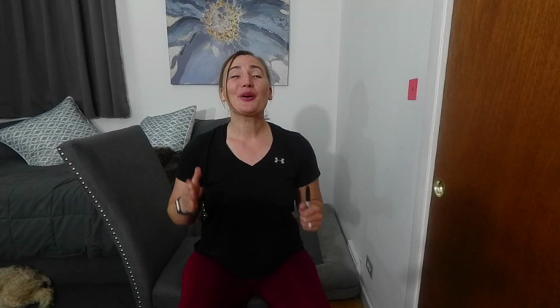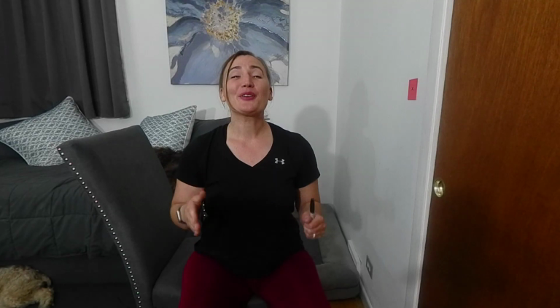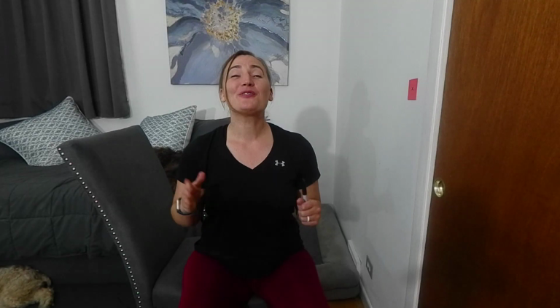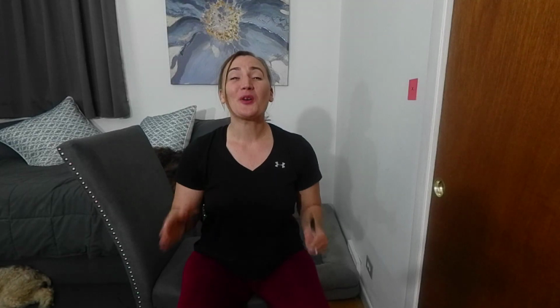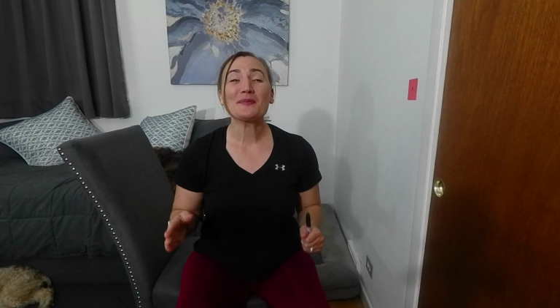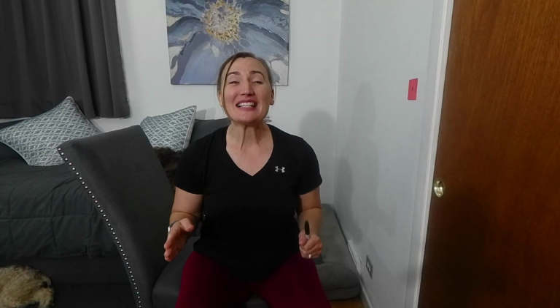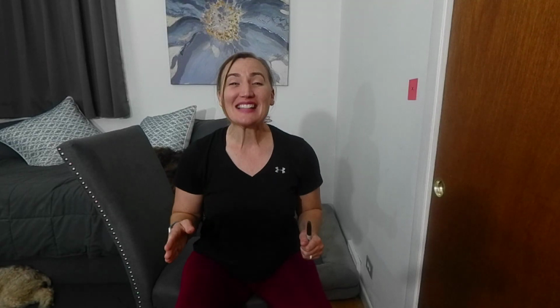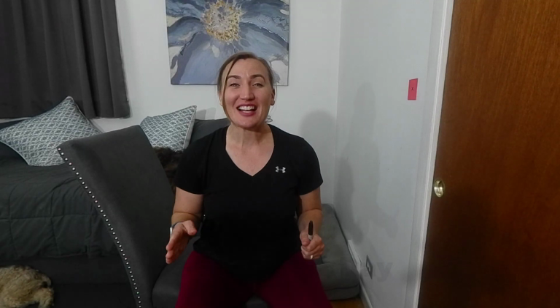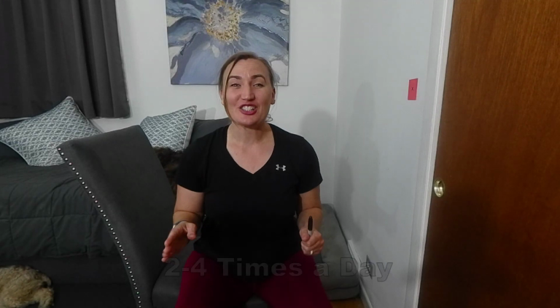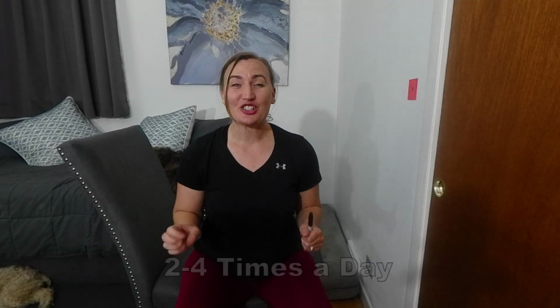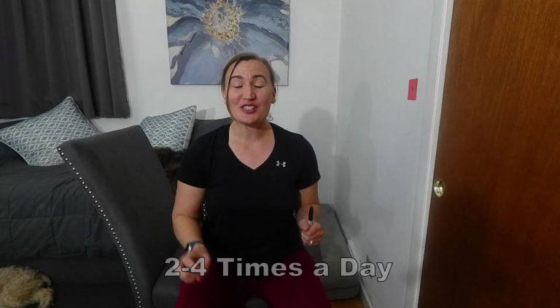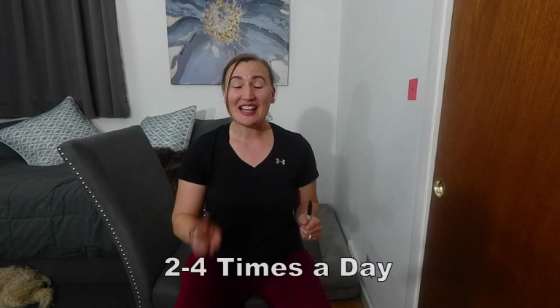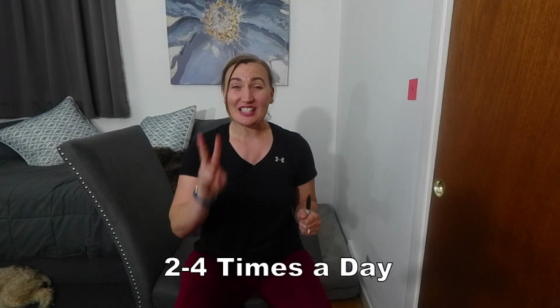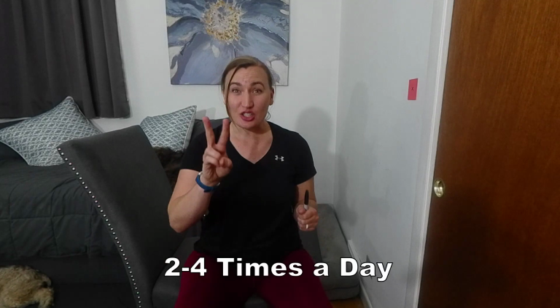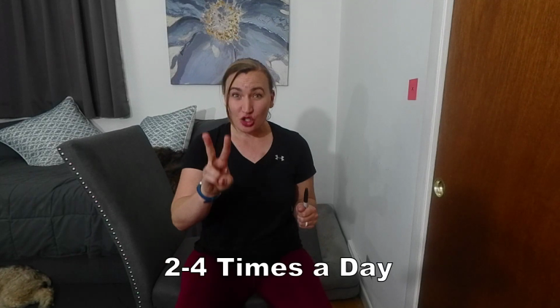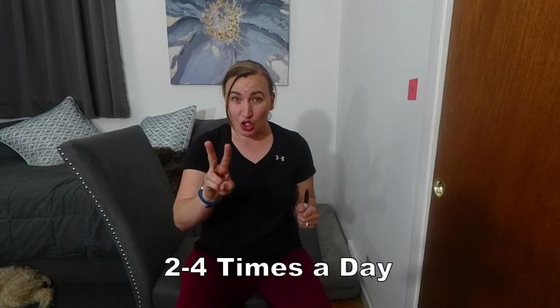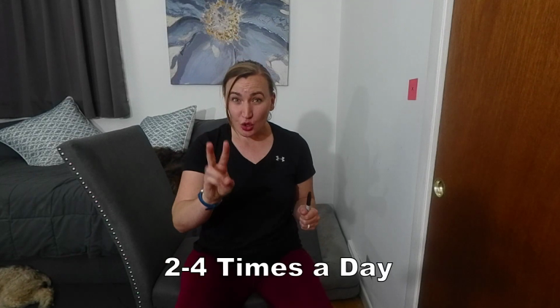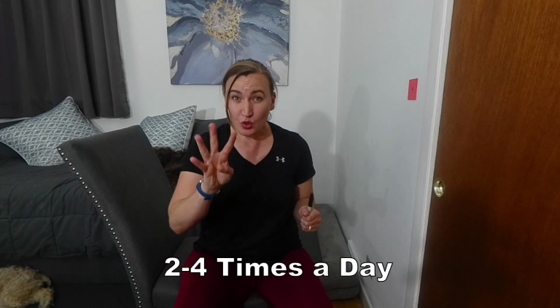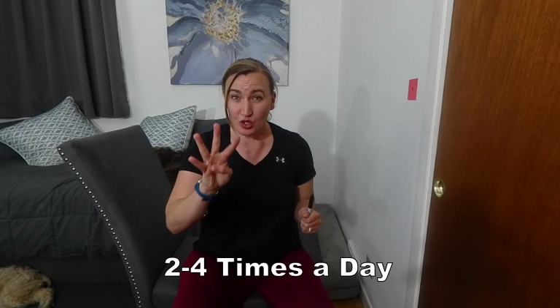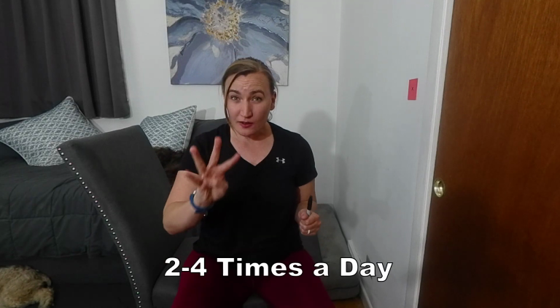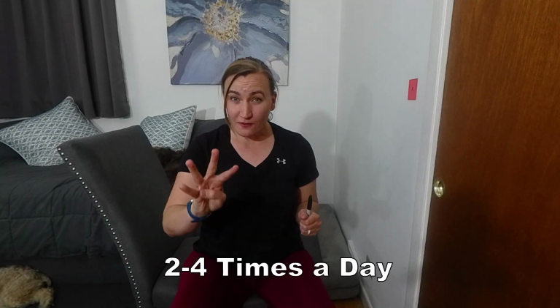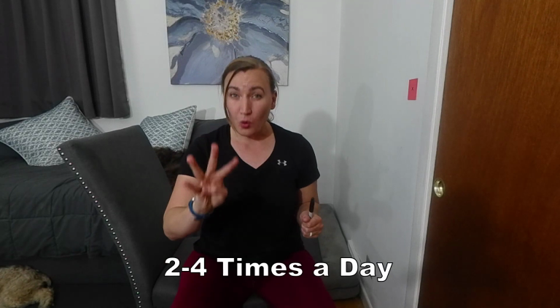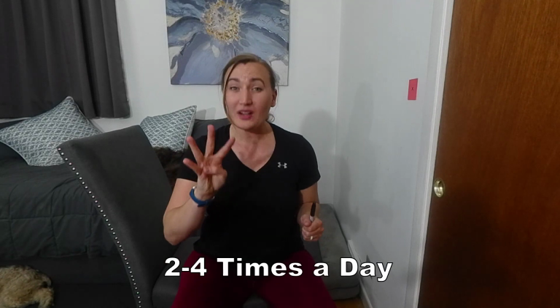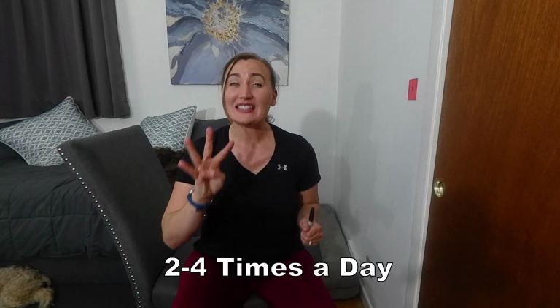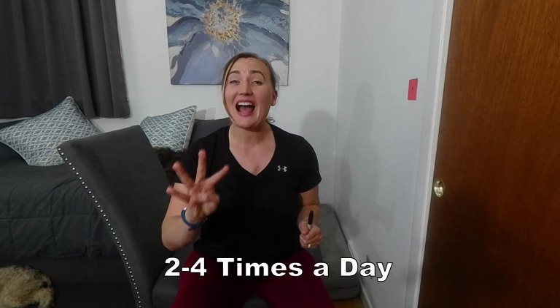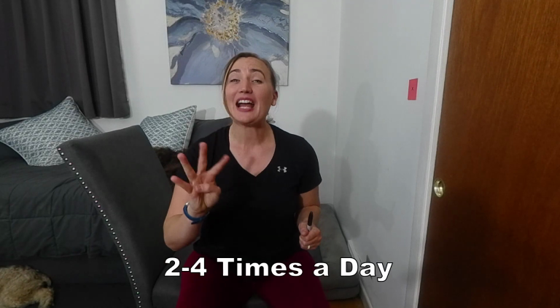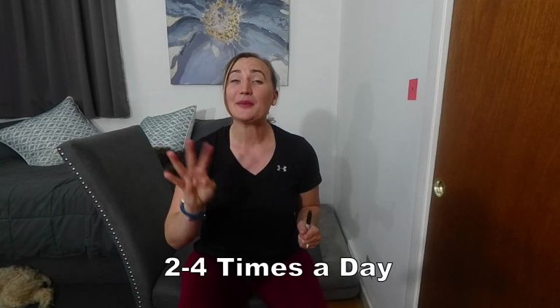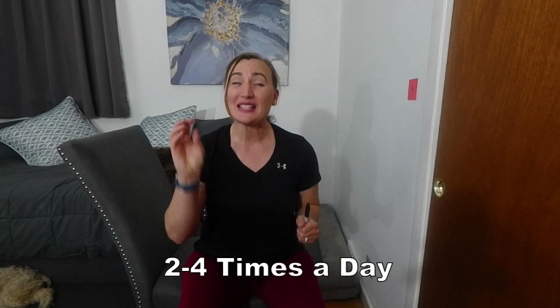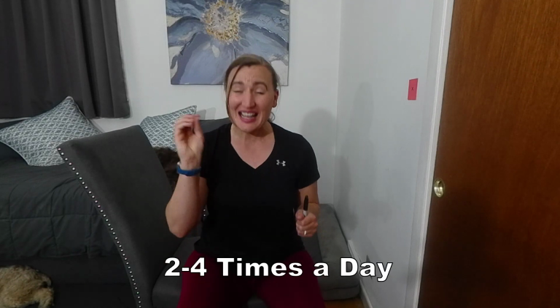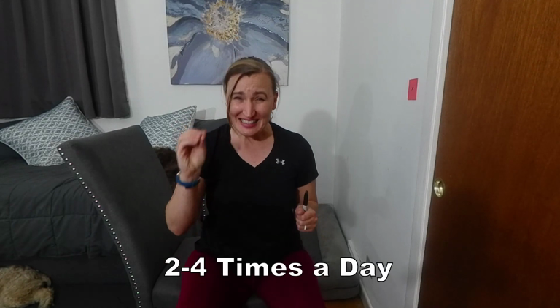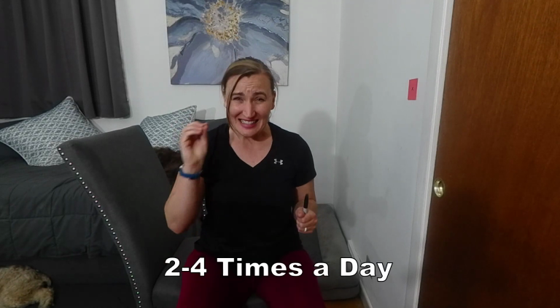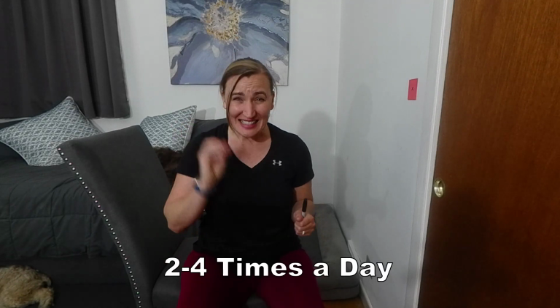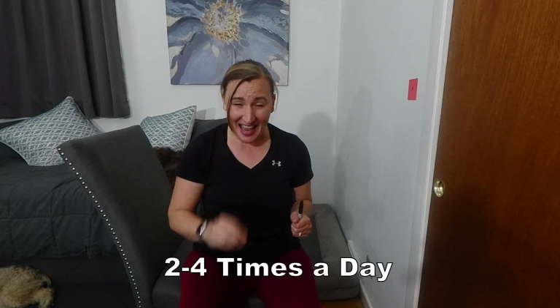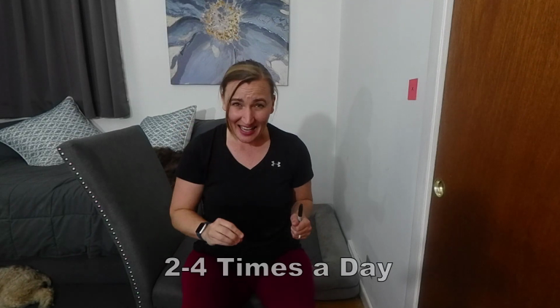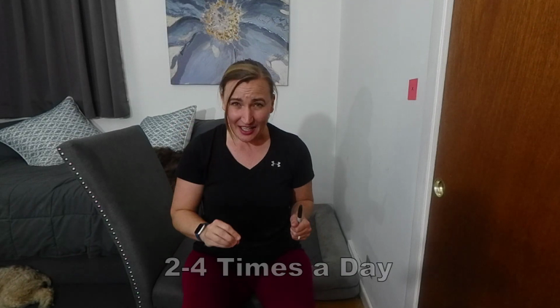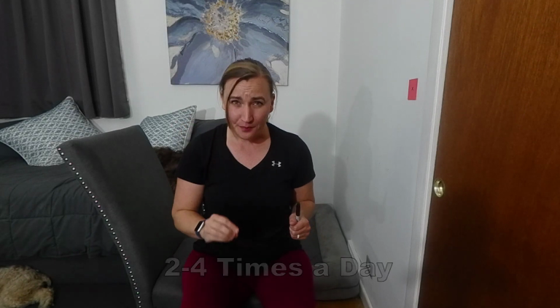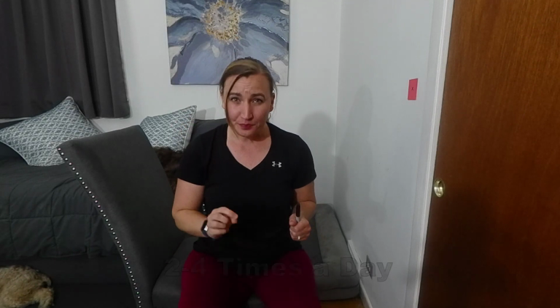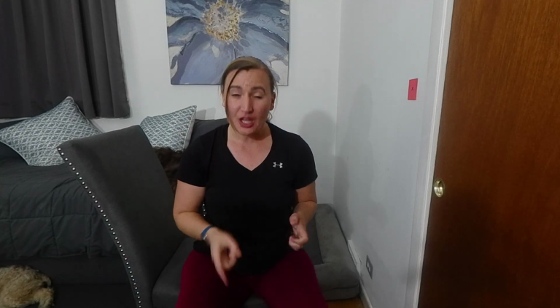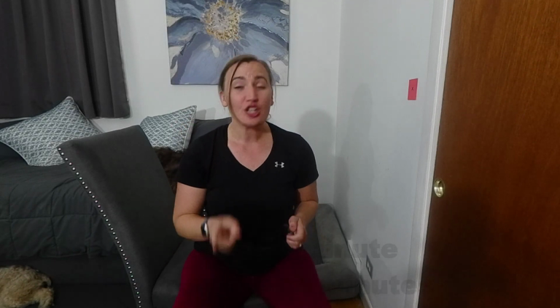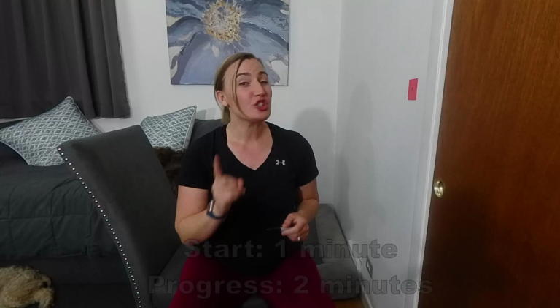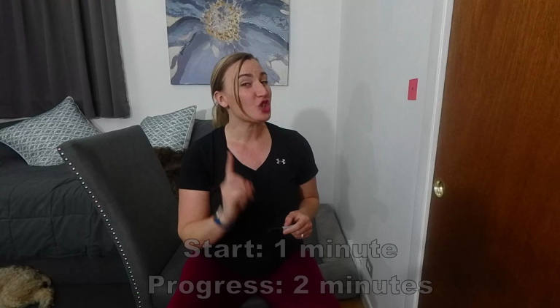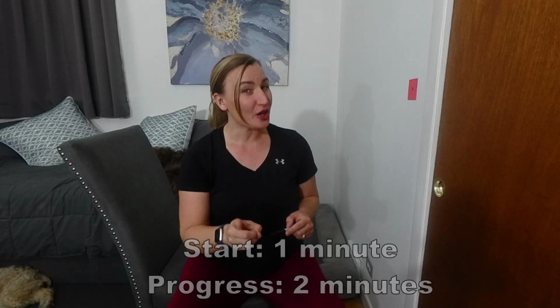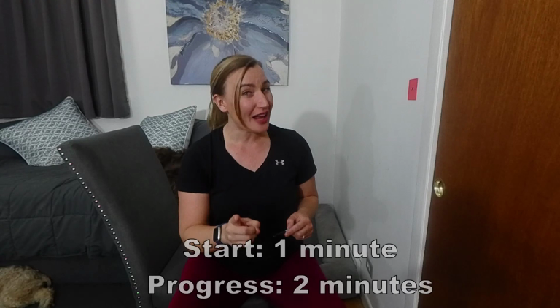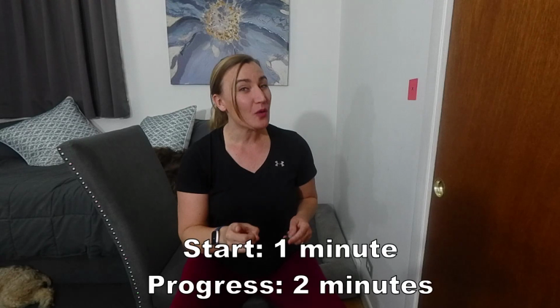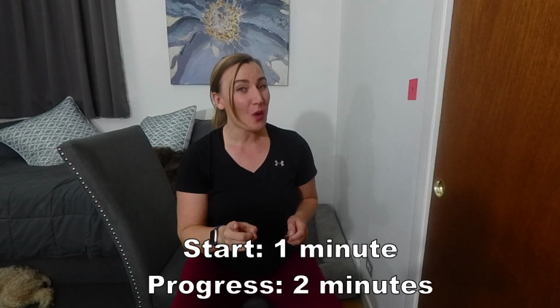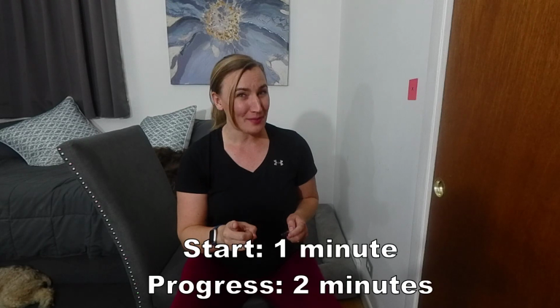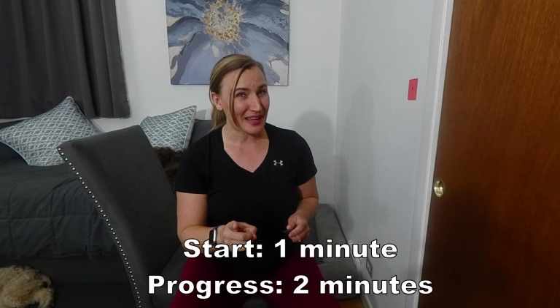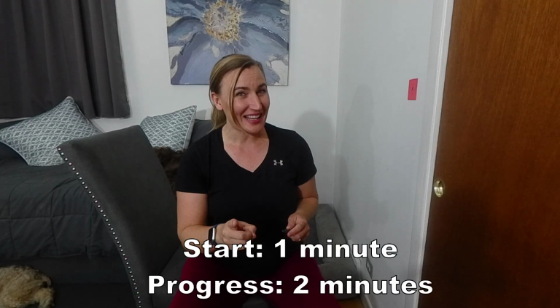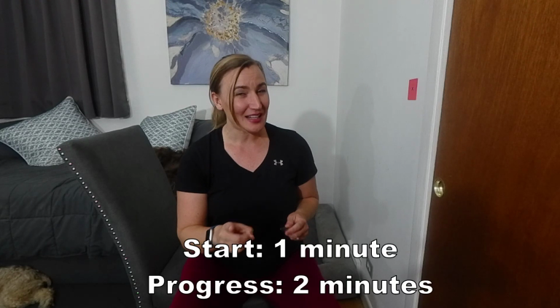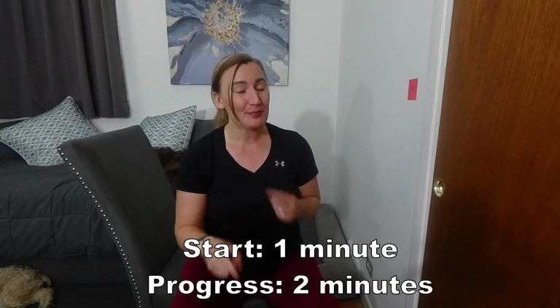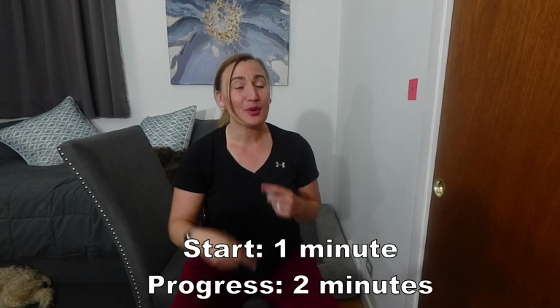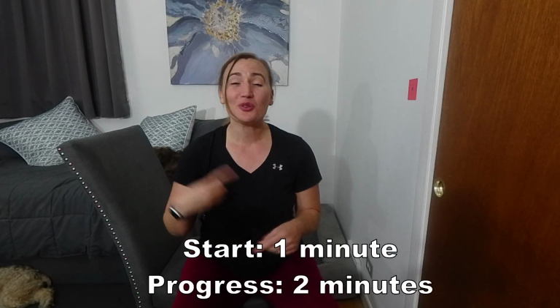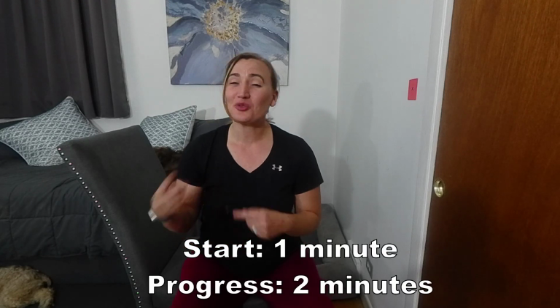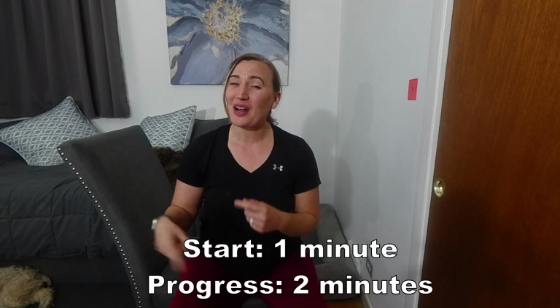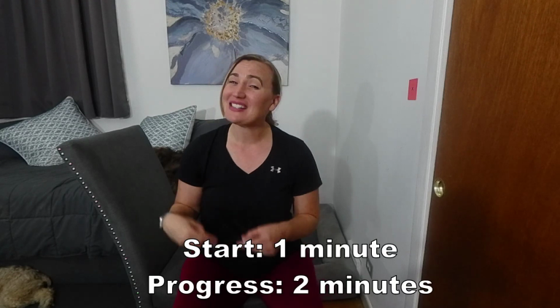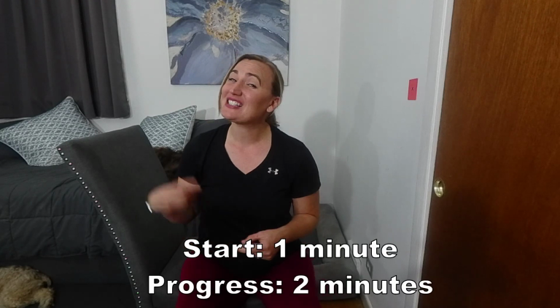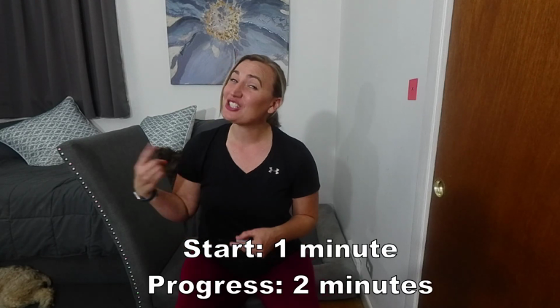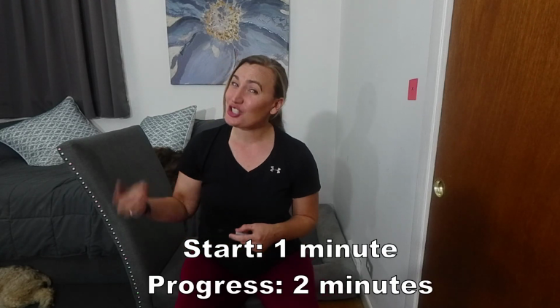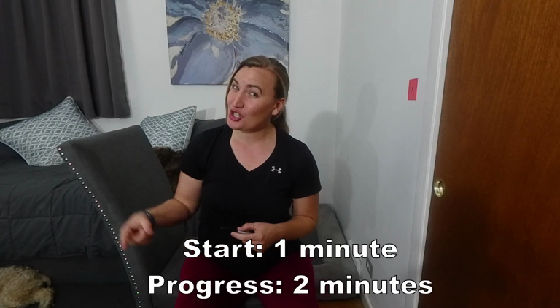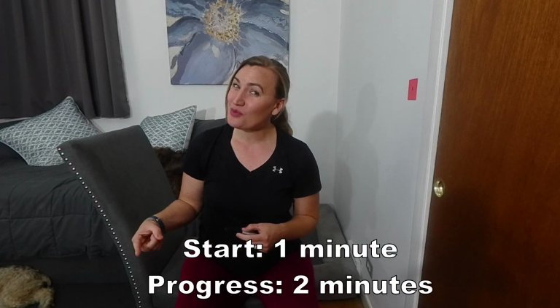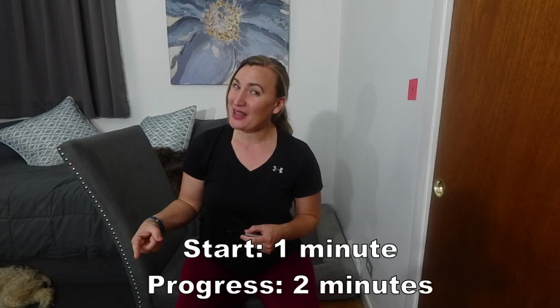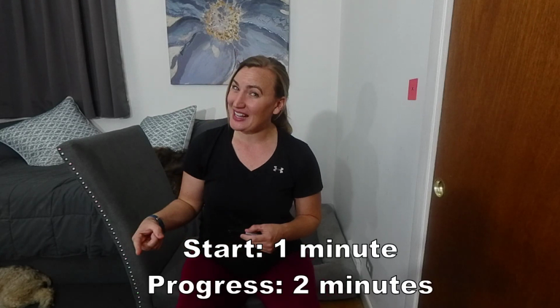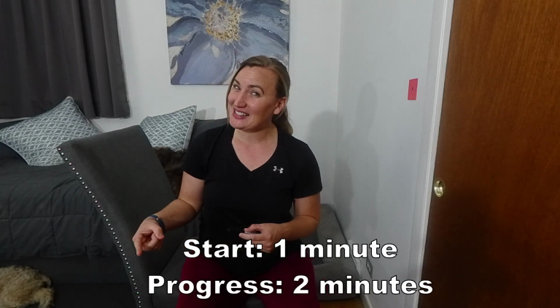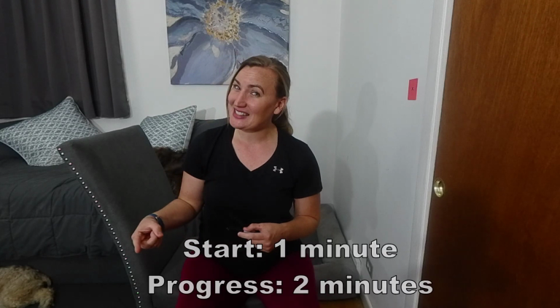Perform these exercises two to four times a day. Start at one minute and progress to two minutes.